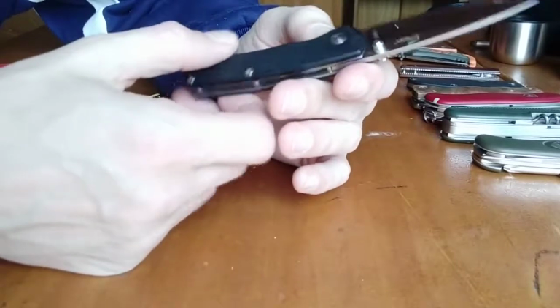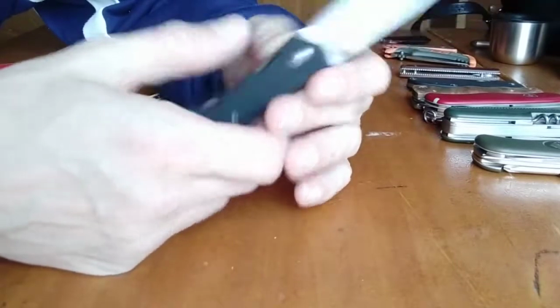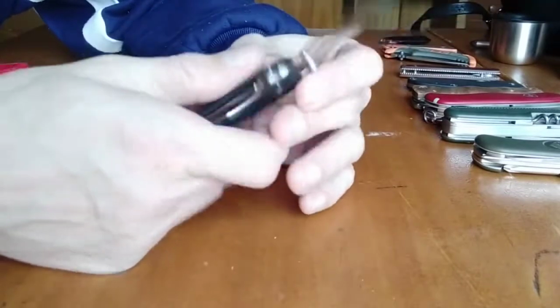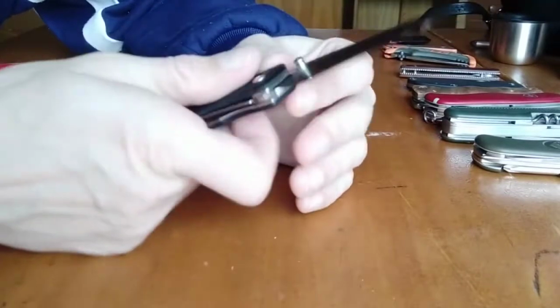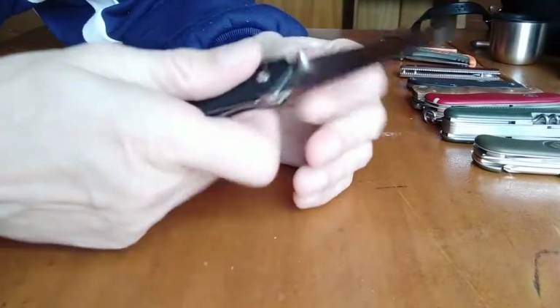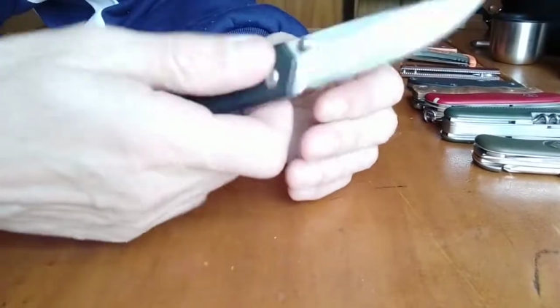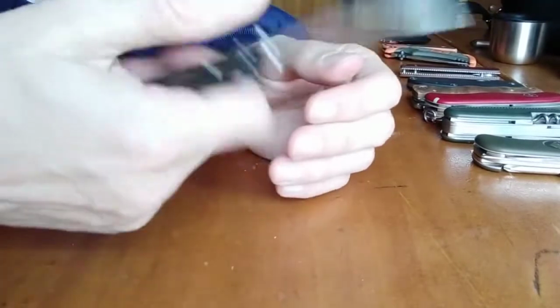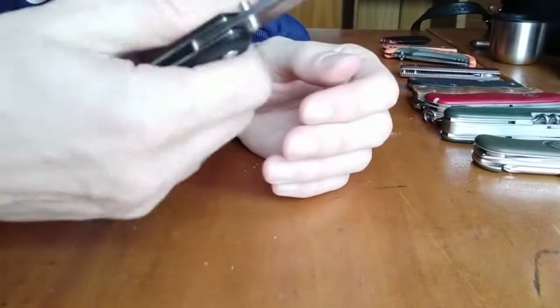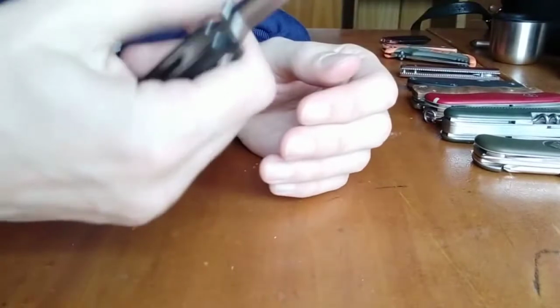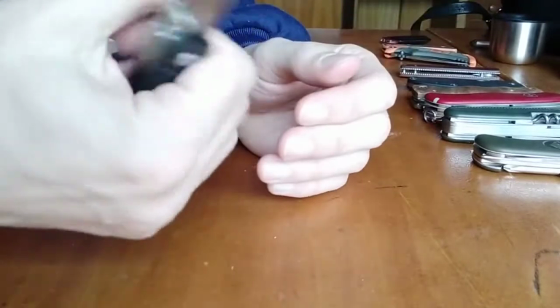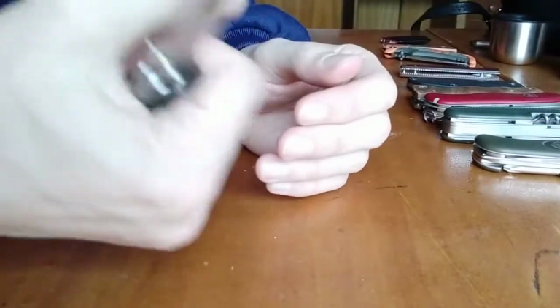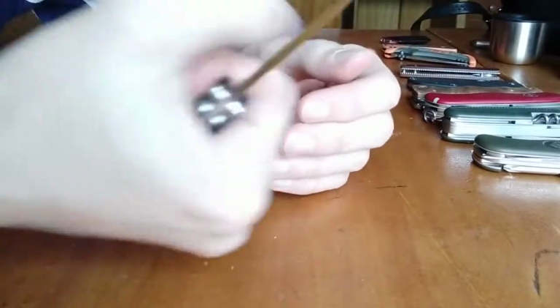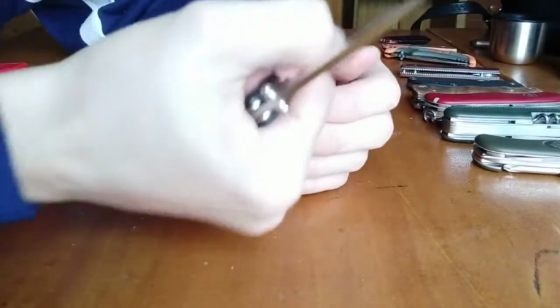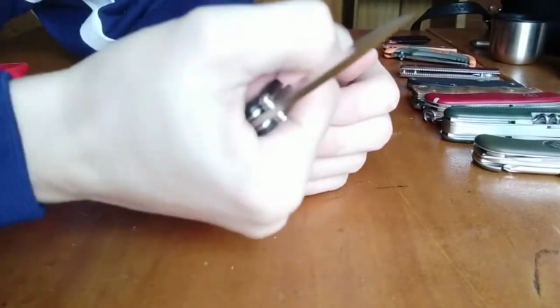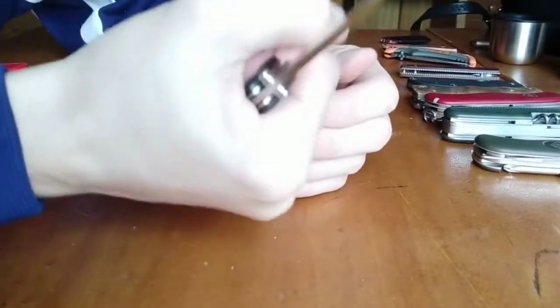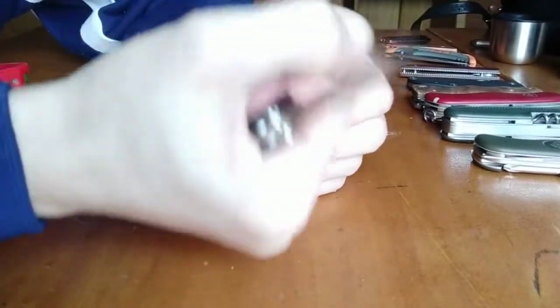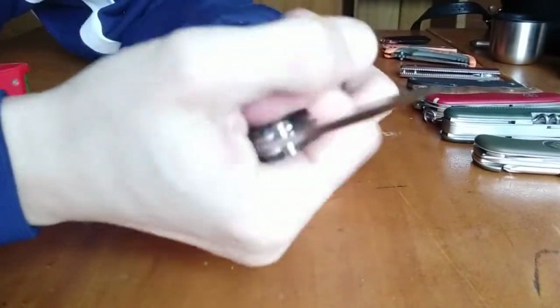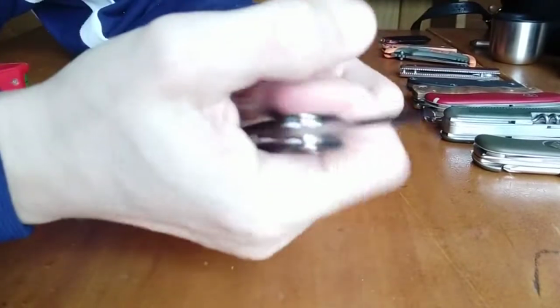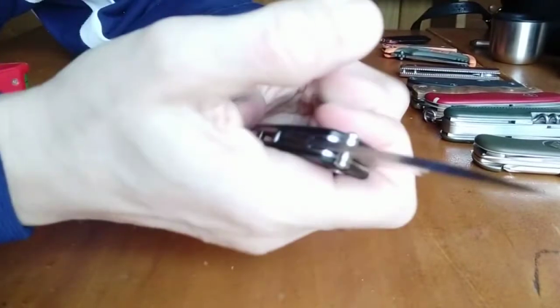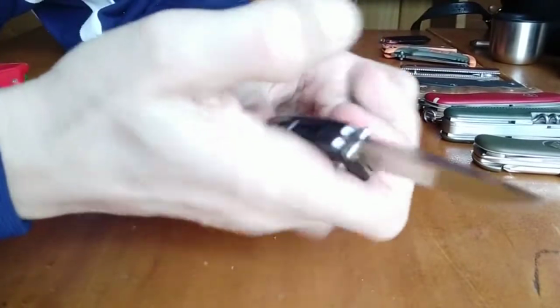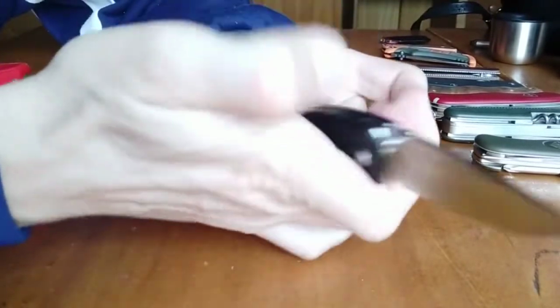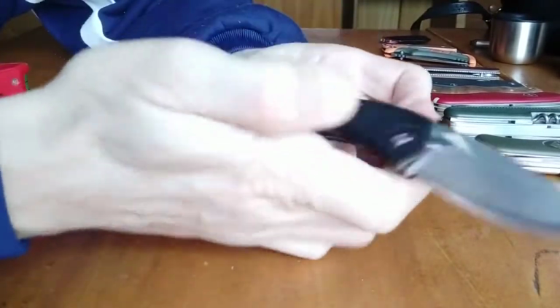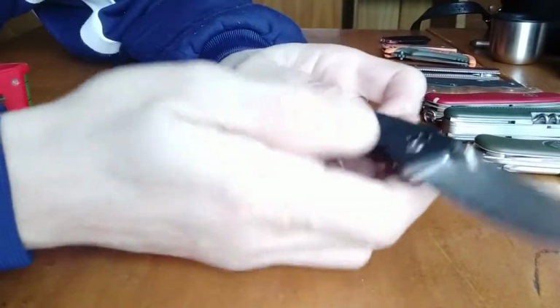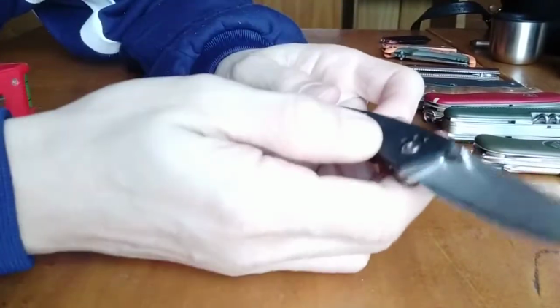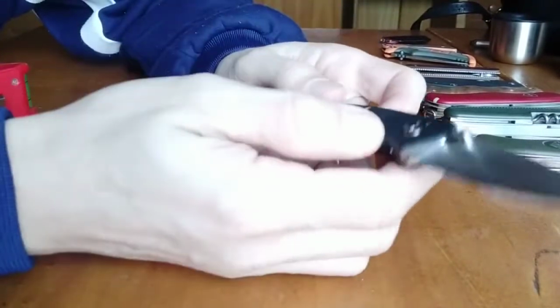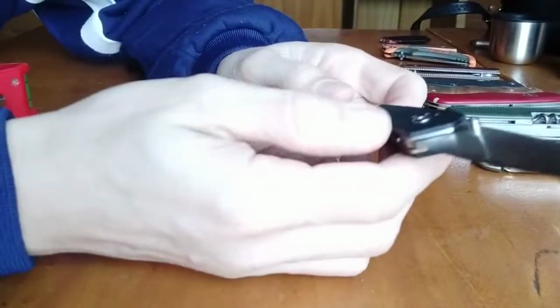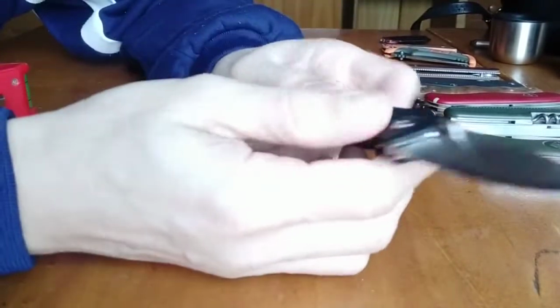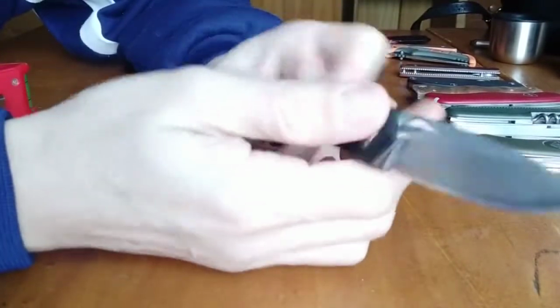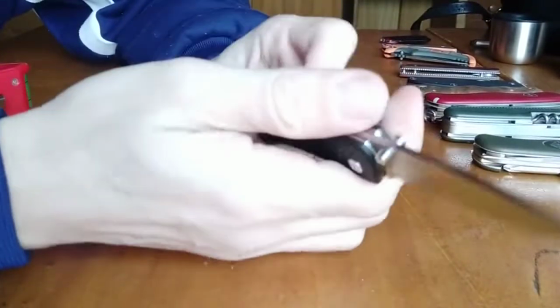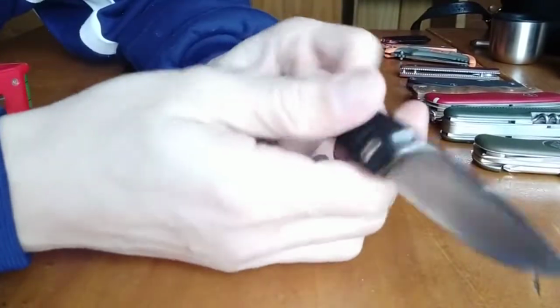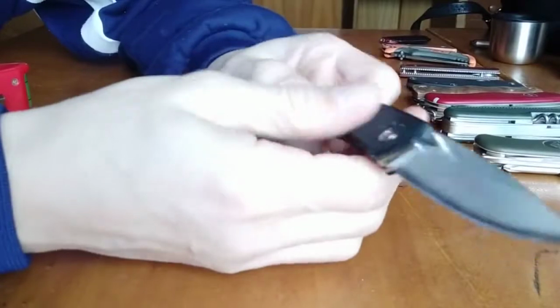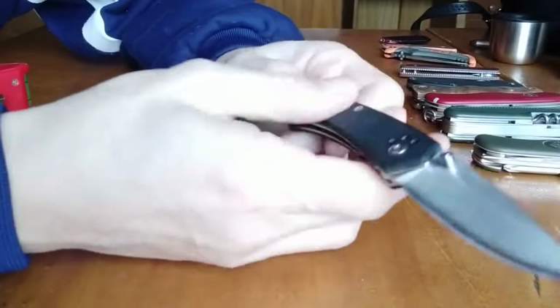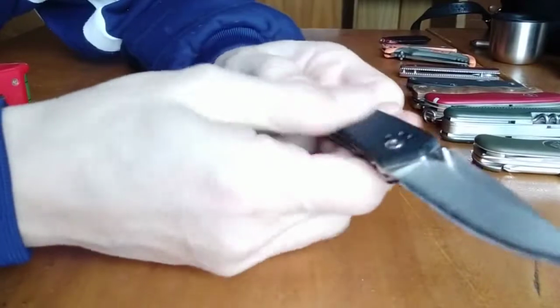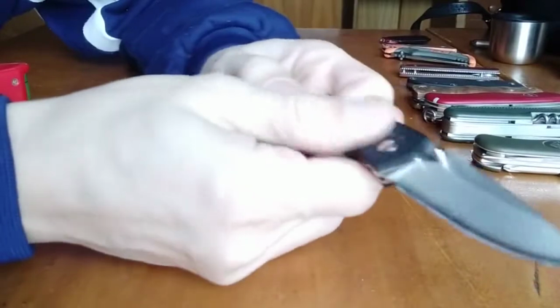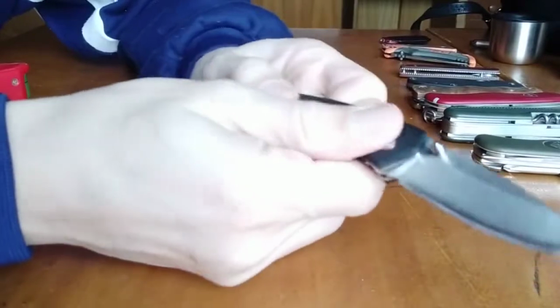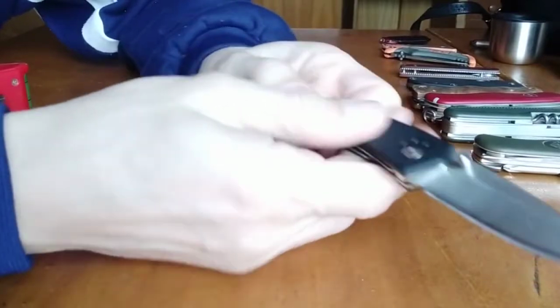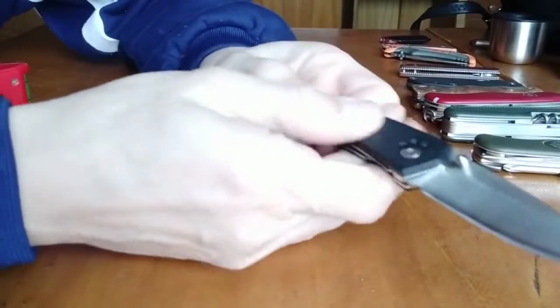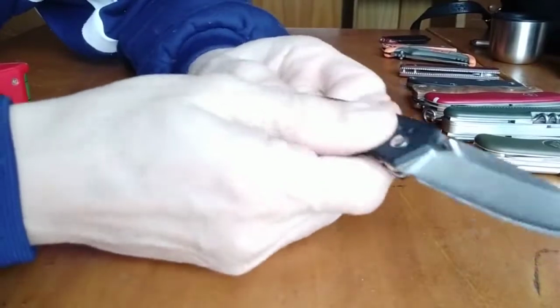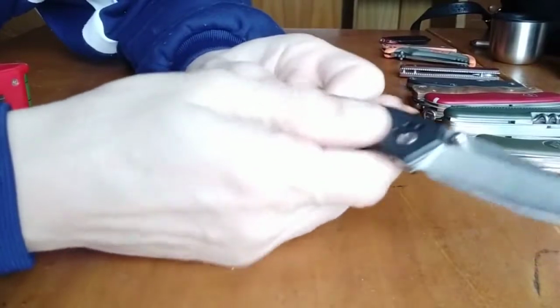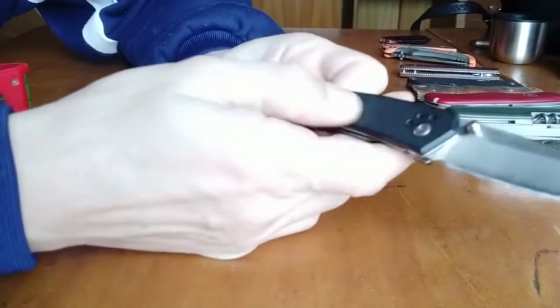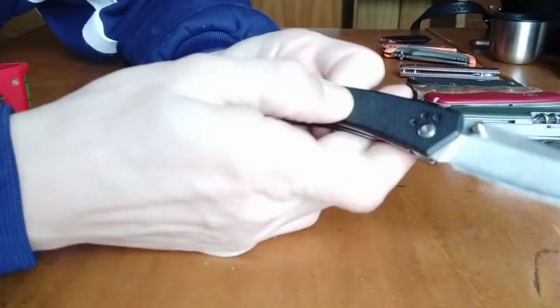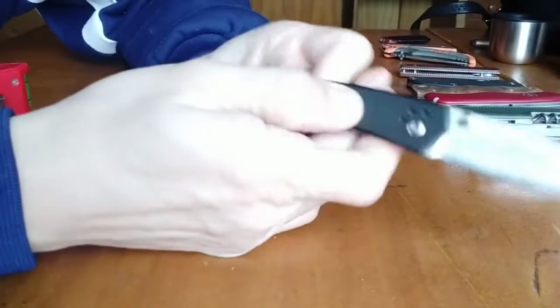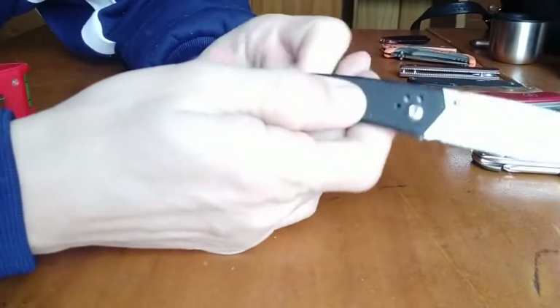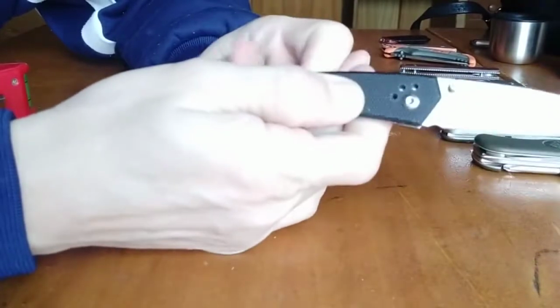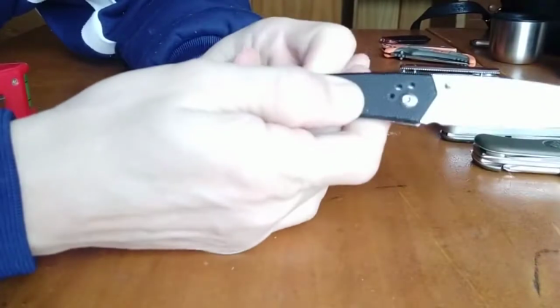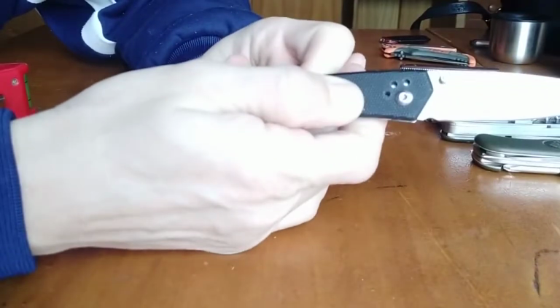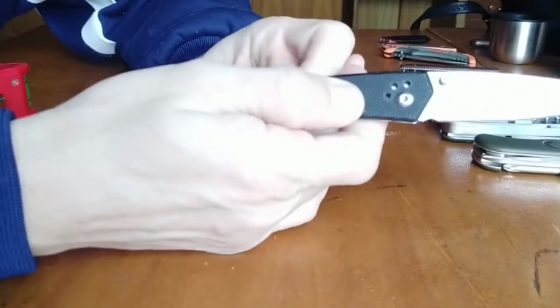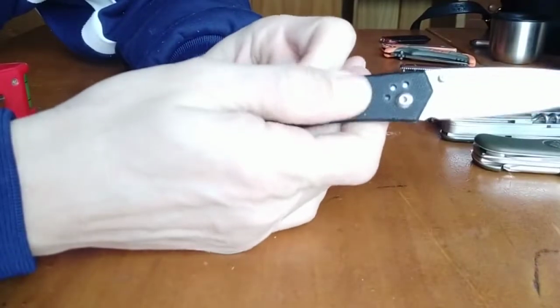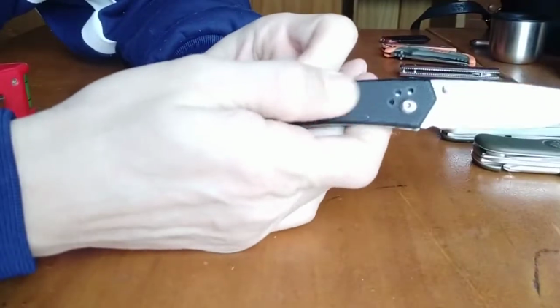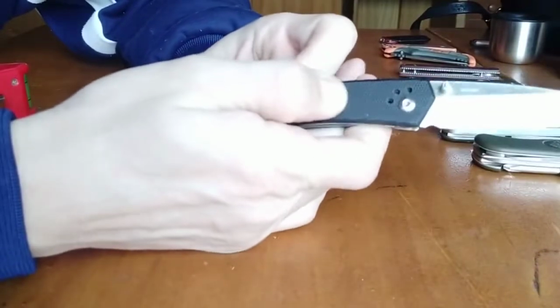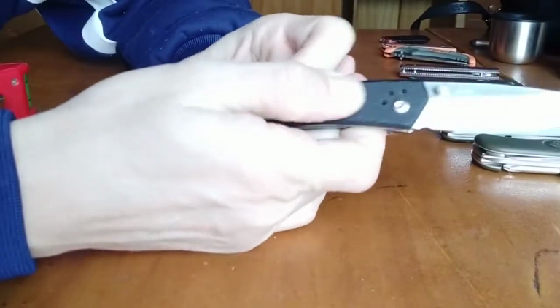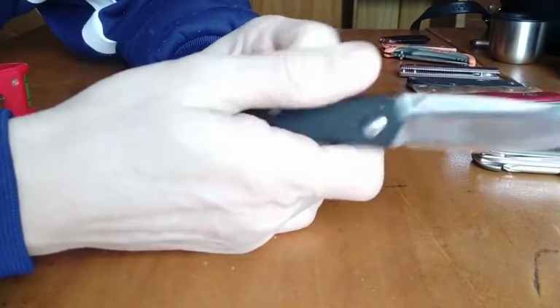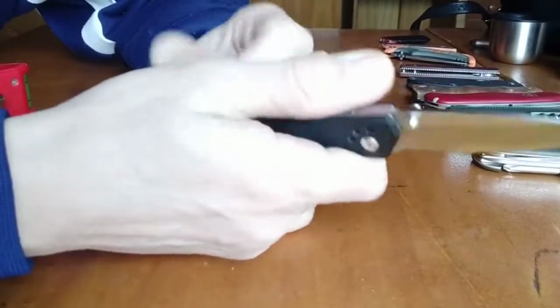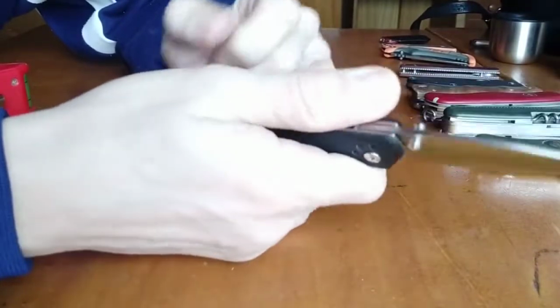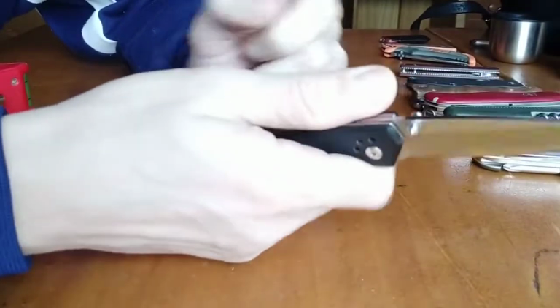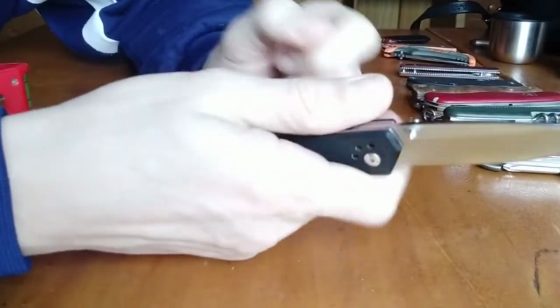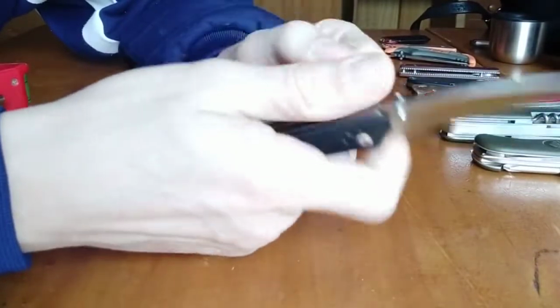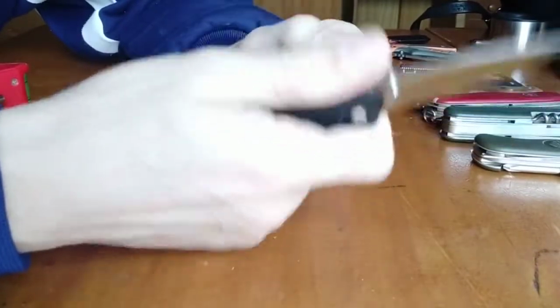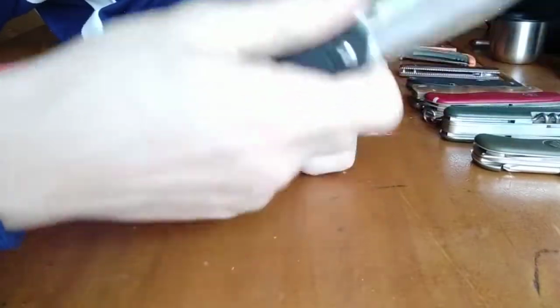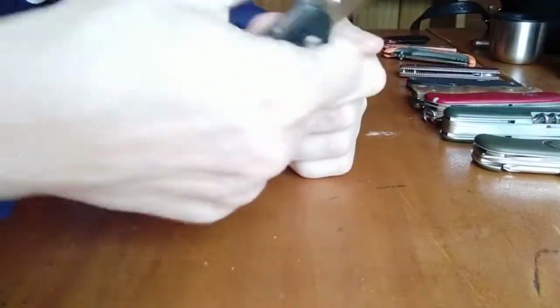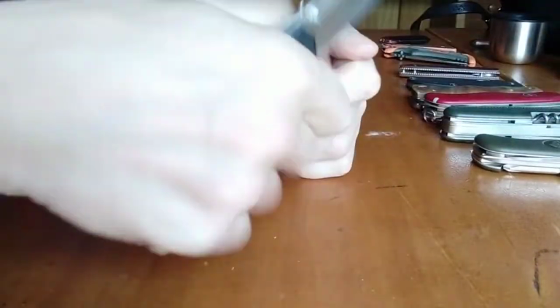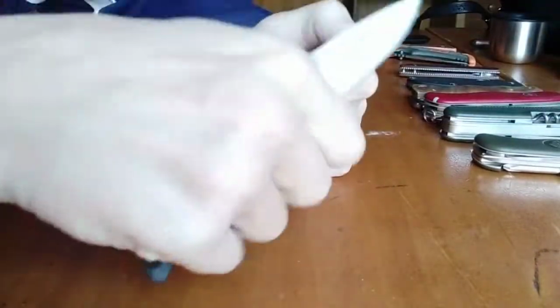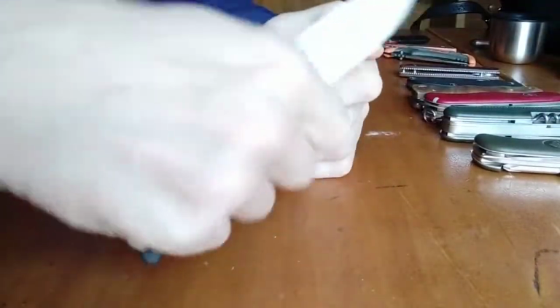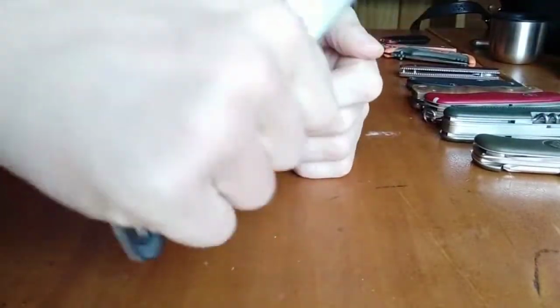It's nice if you like a more tactical knife, and this is an anti-slippery surface.